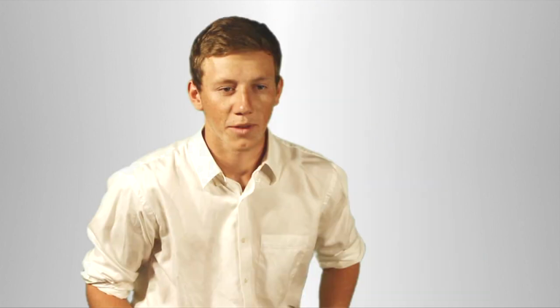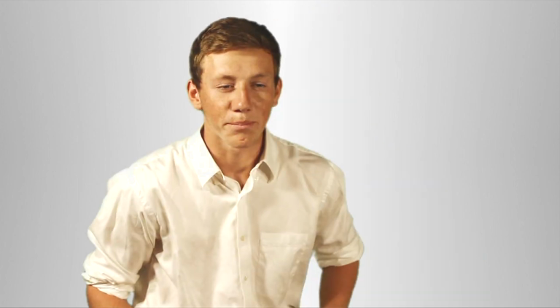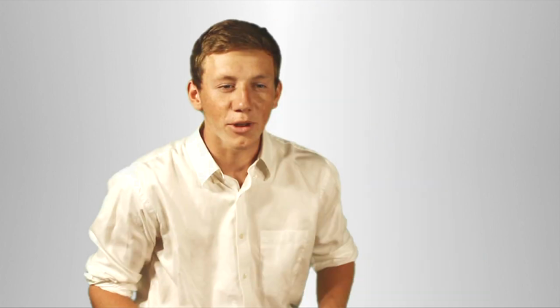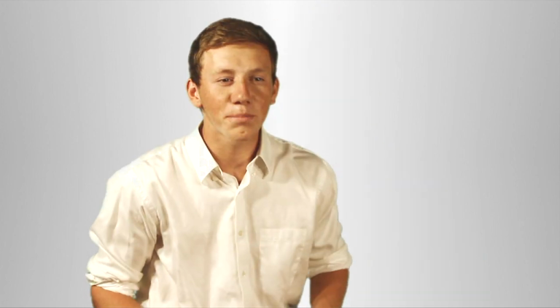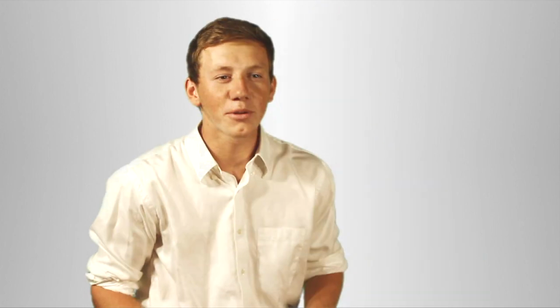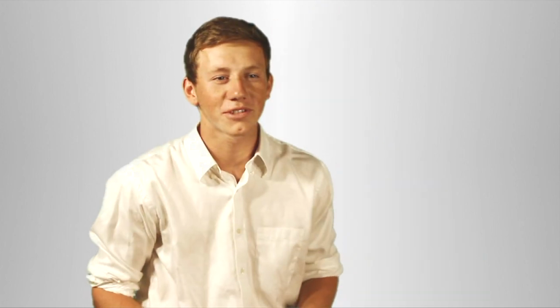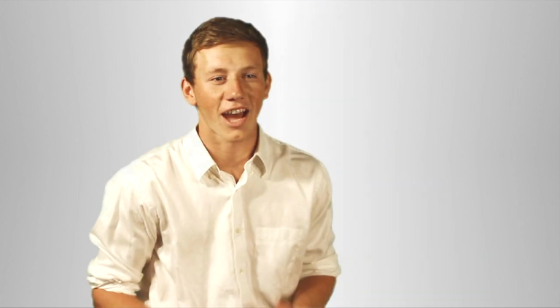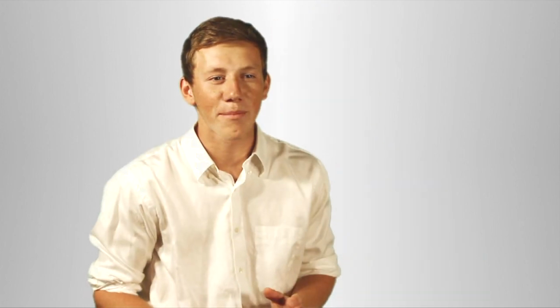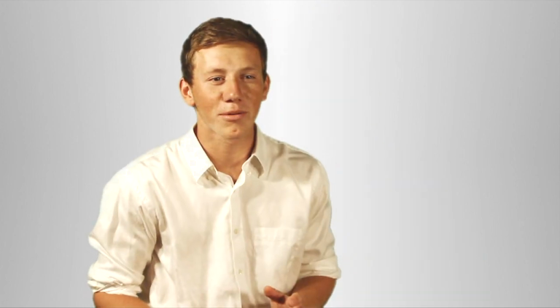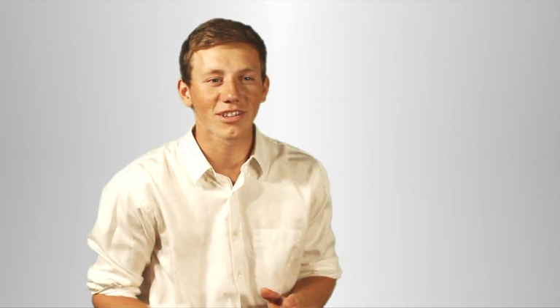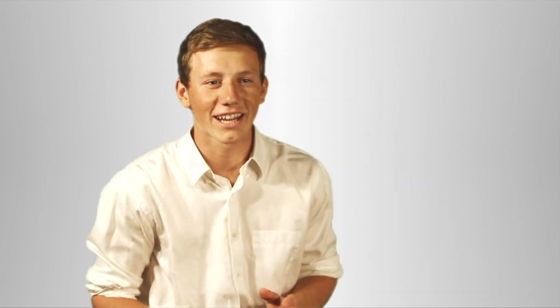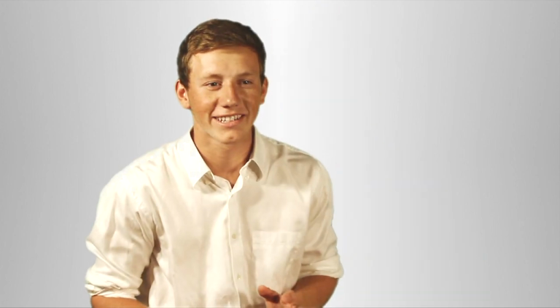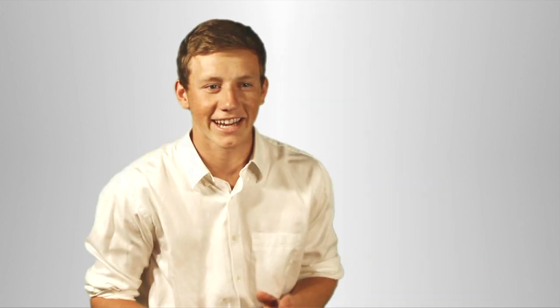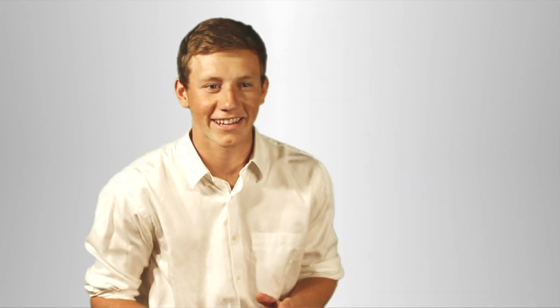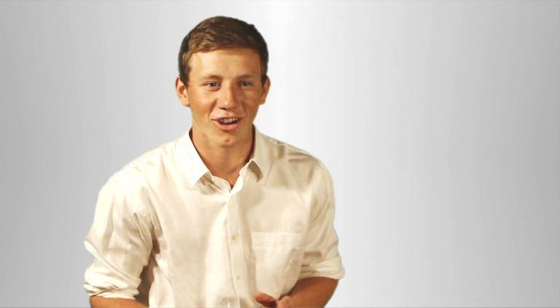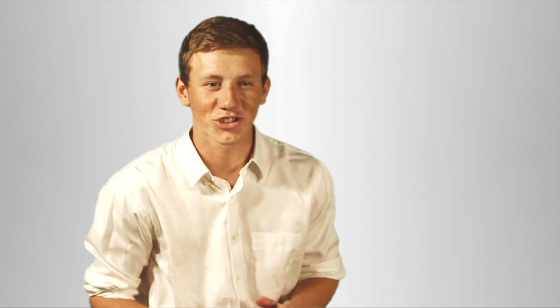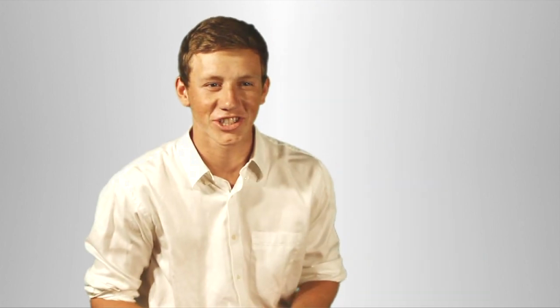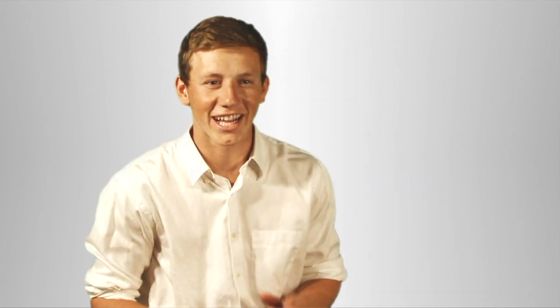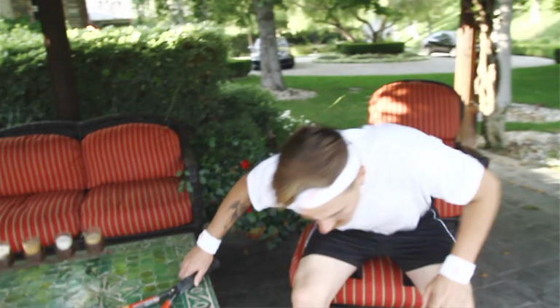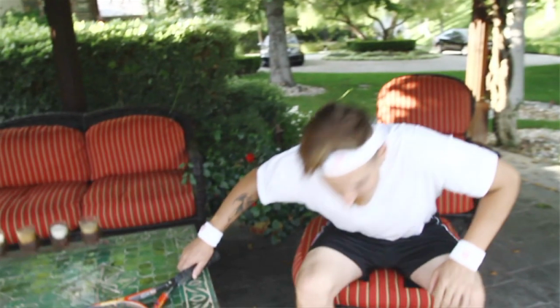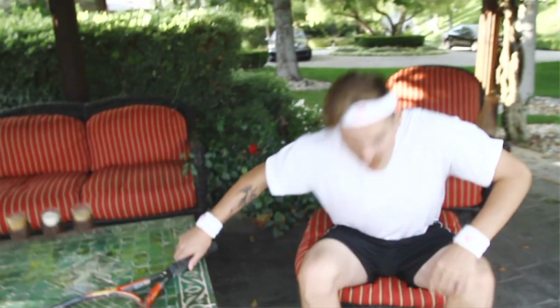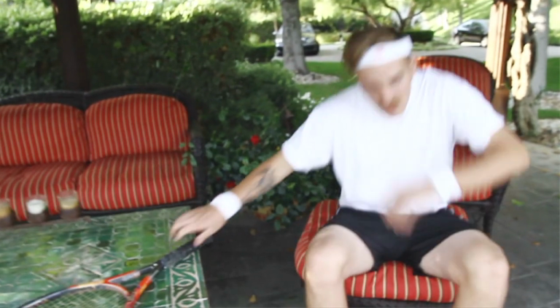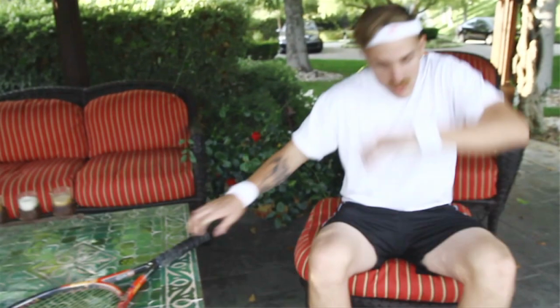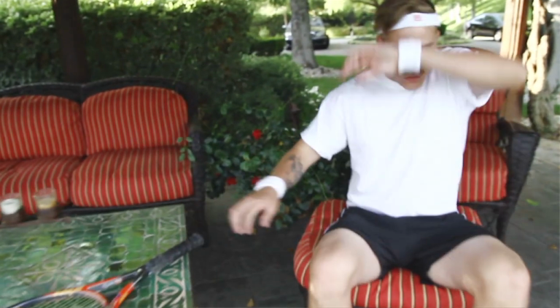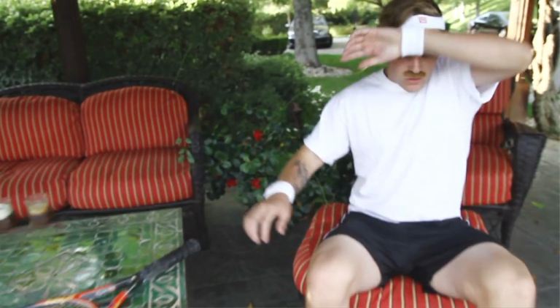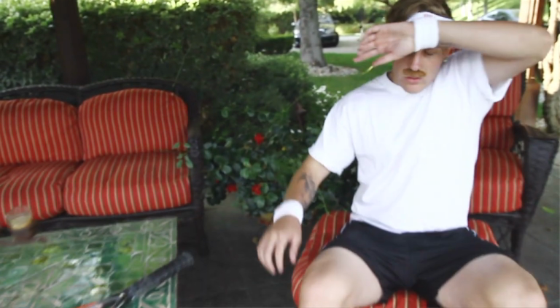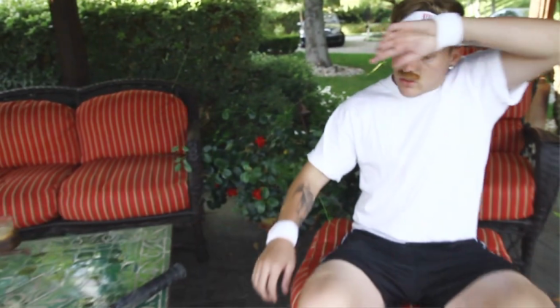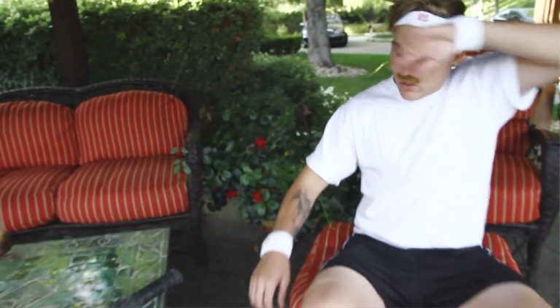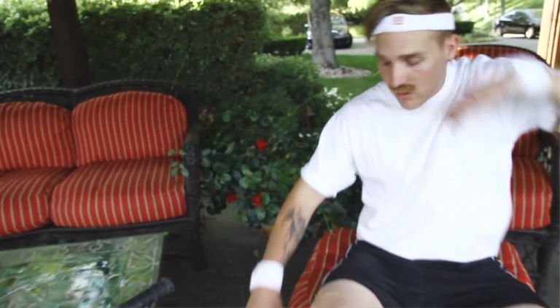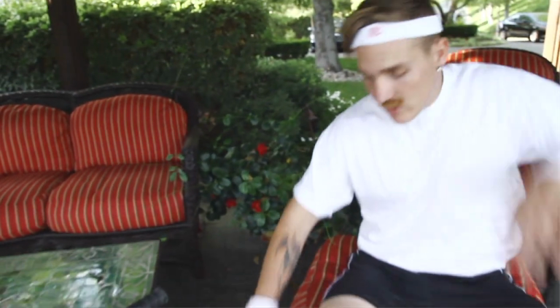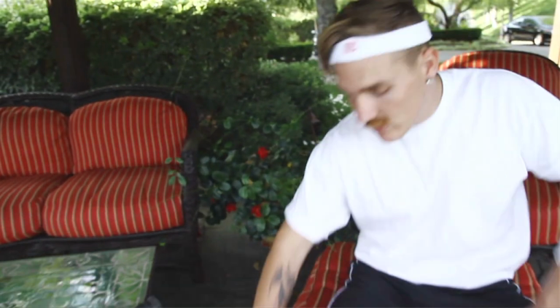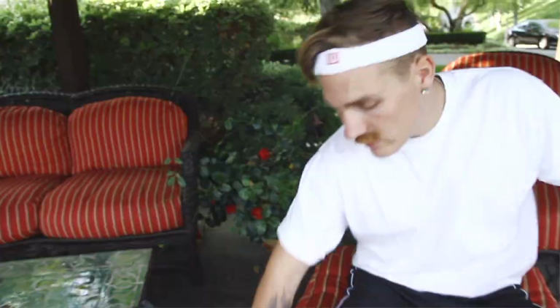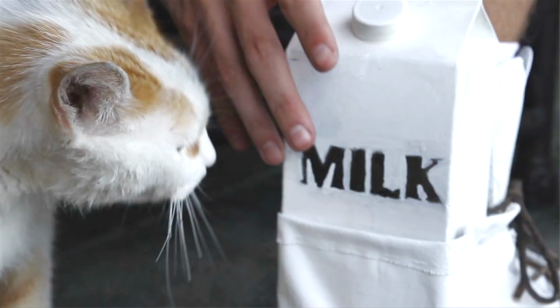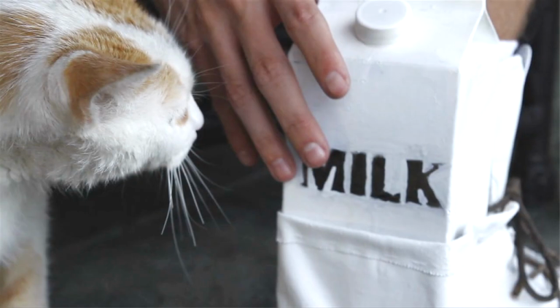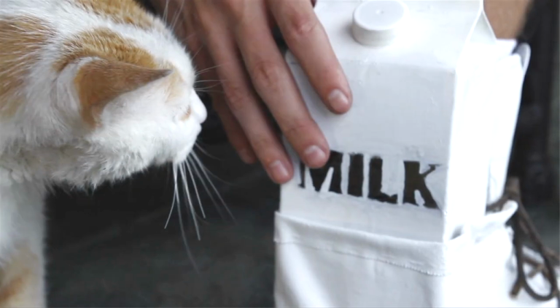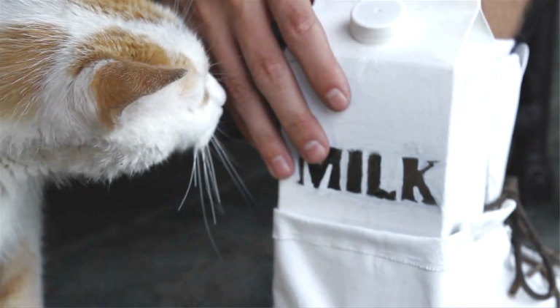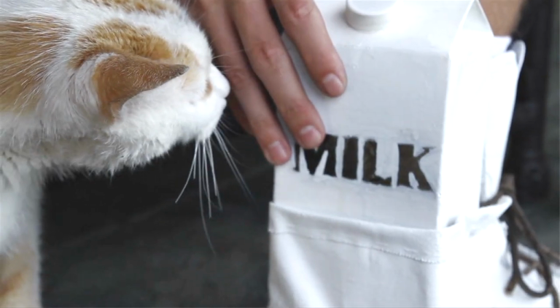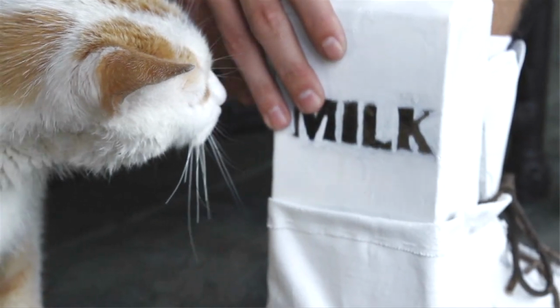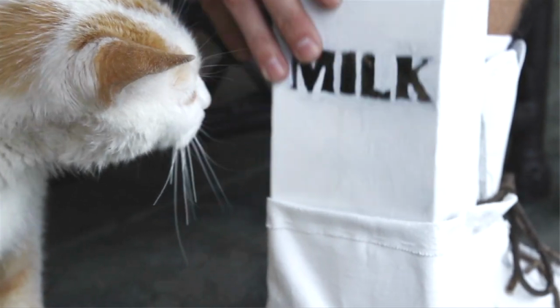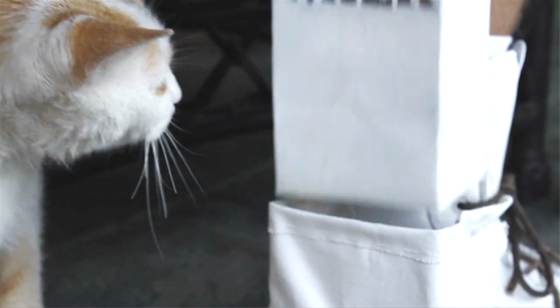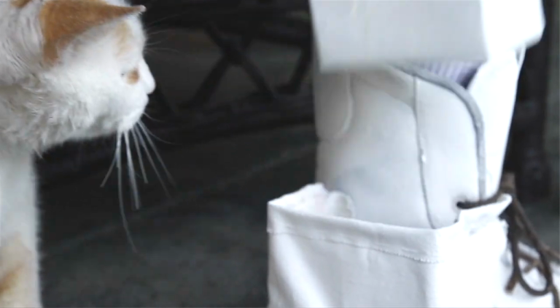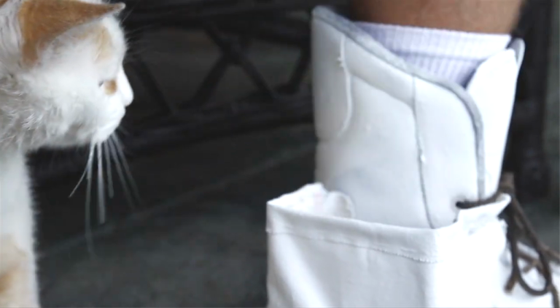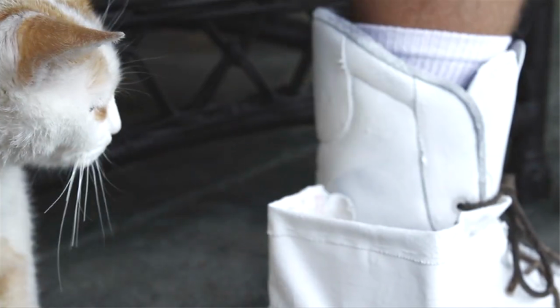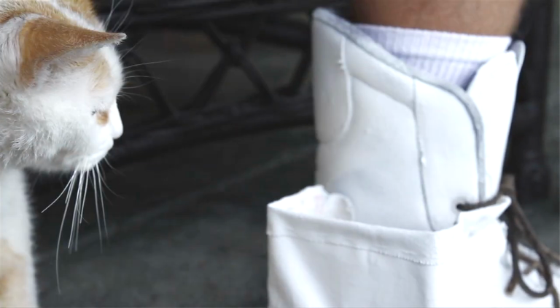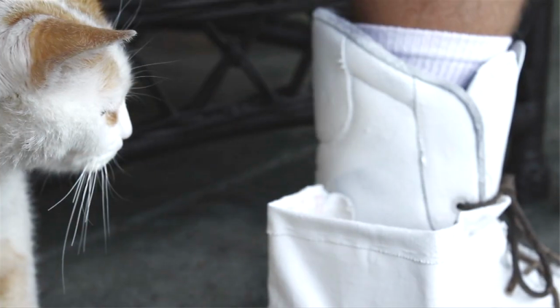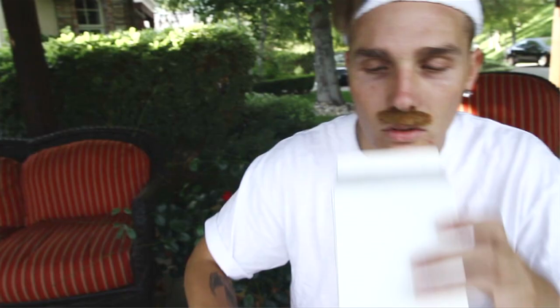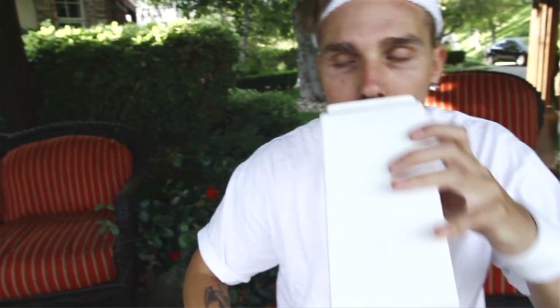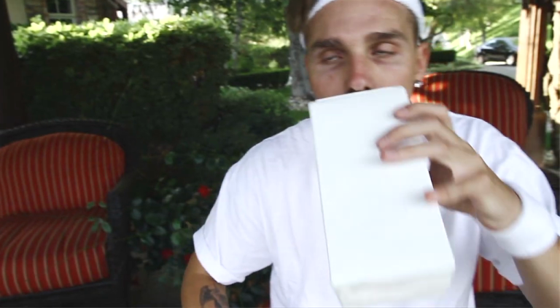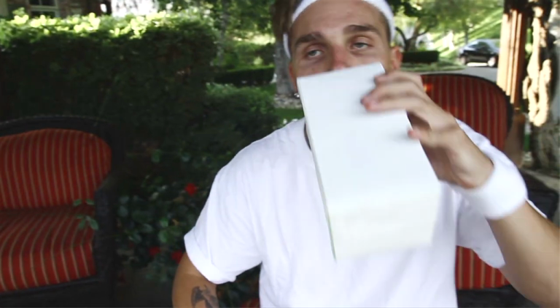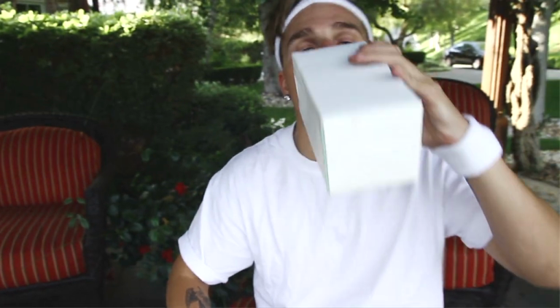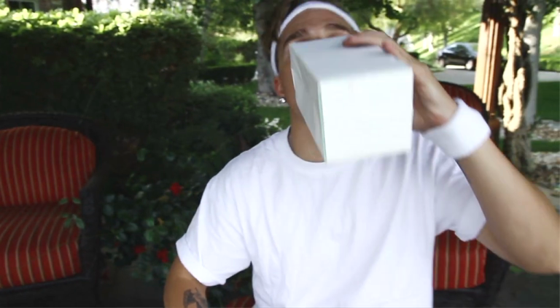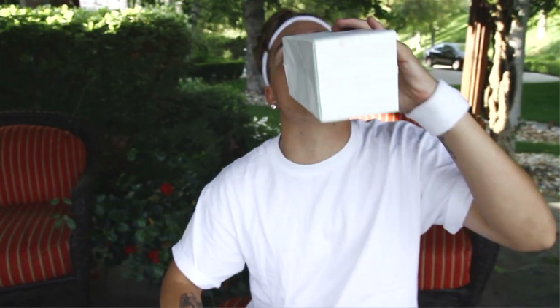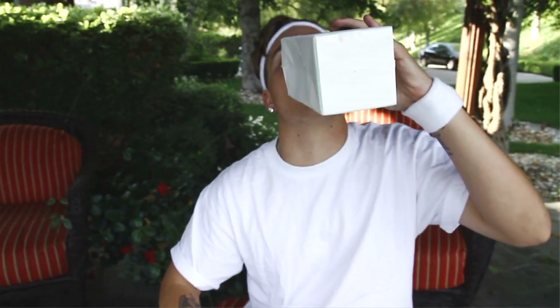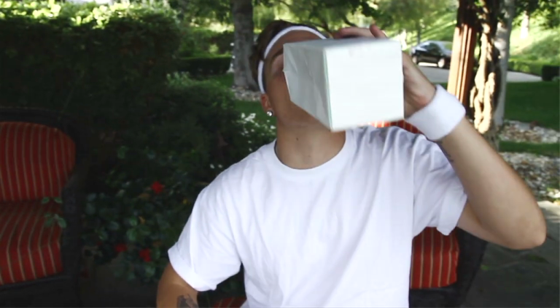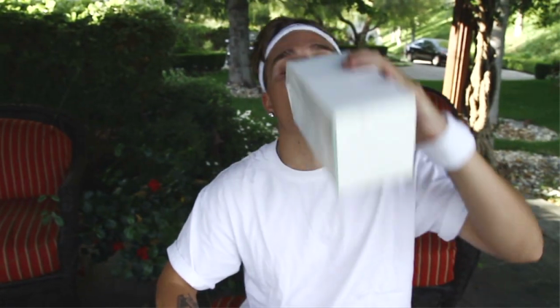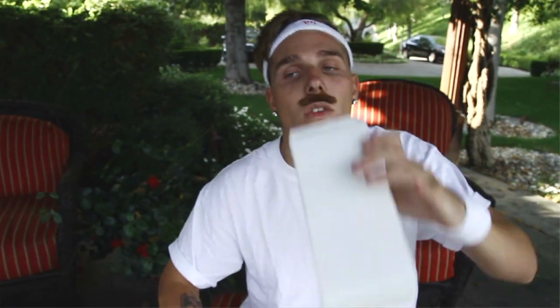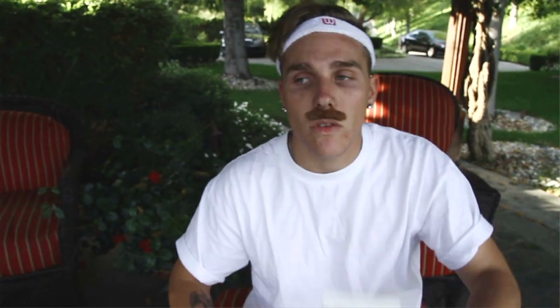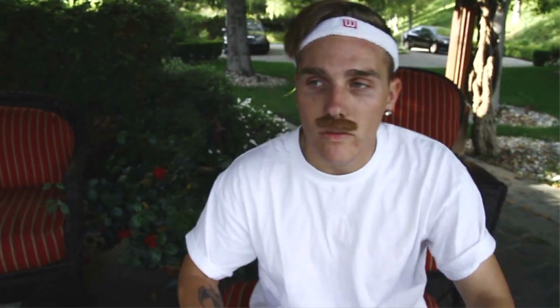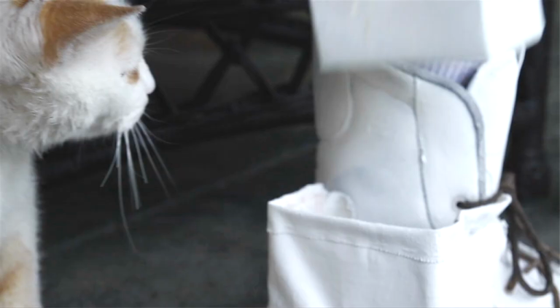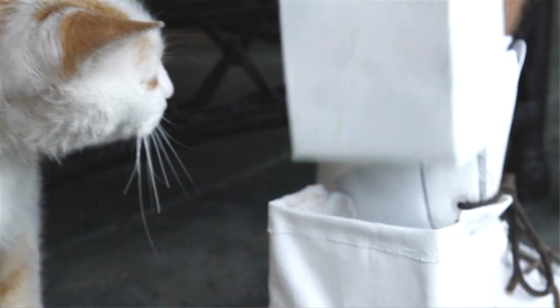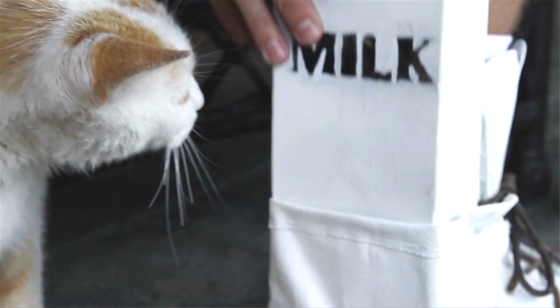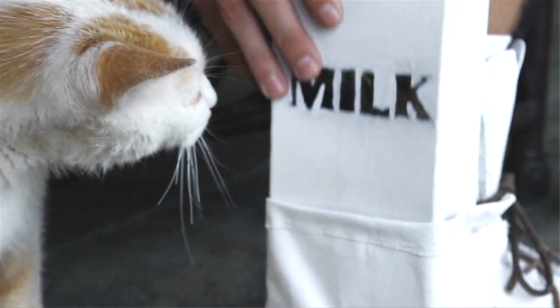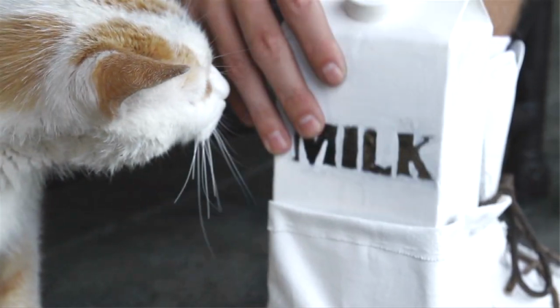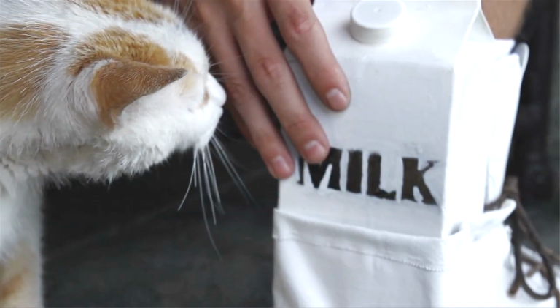Milk Boots' hyper glide technology allows for easy slip in and out. You can pull it out and you can put it in — like that. No problem.